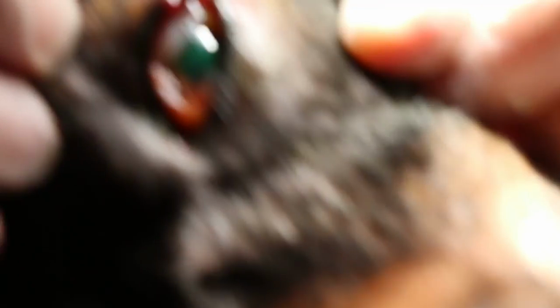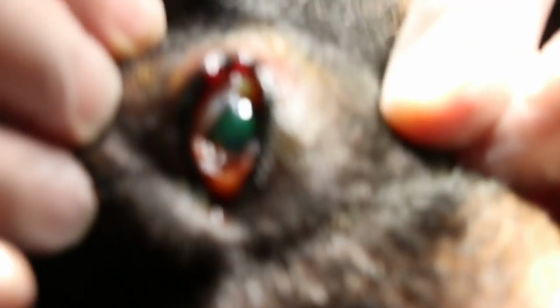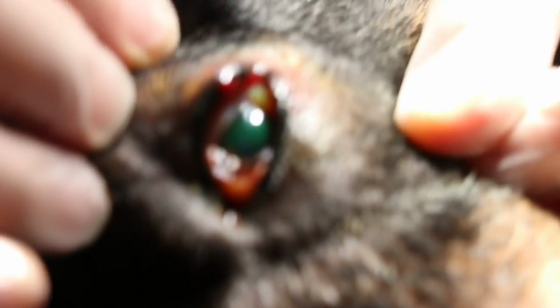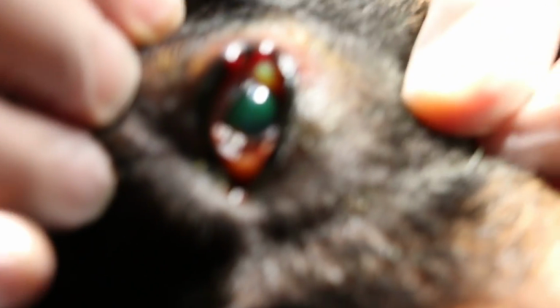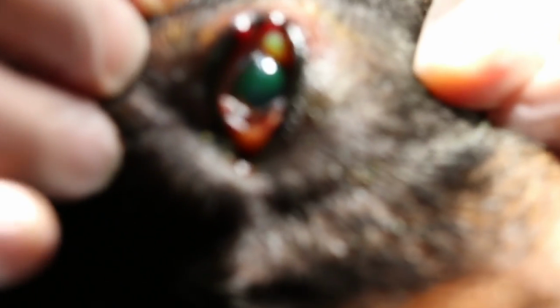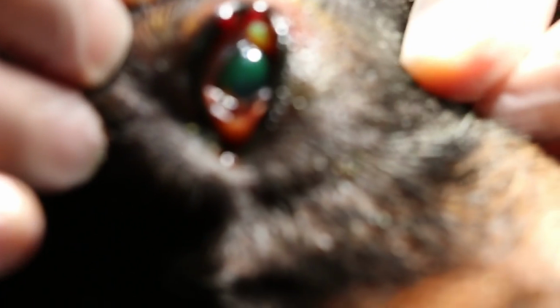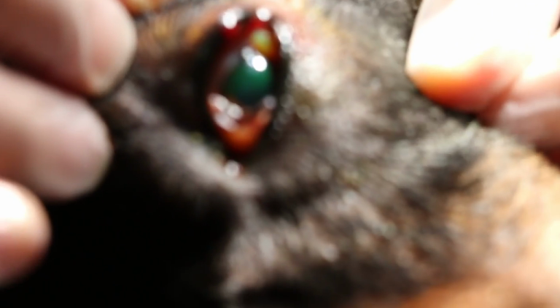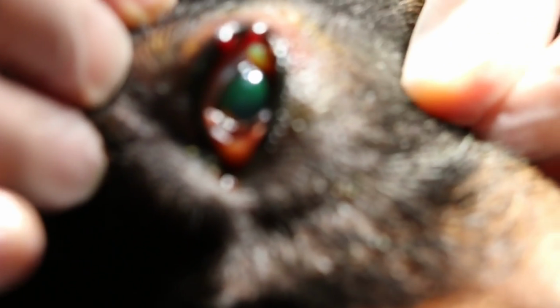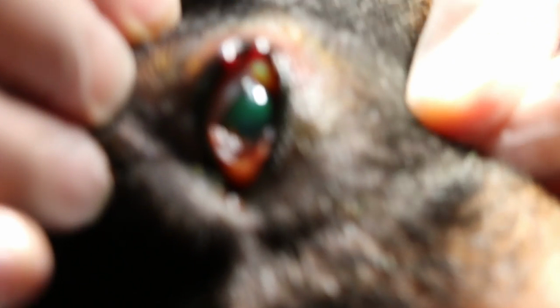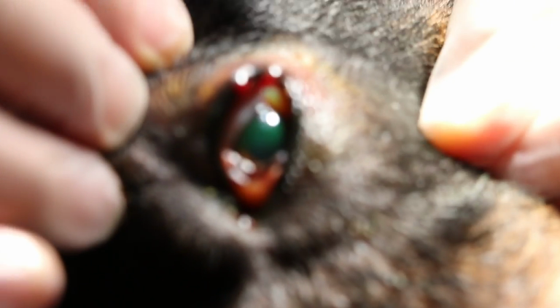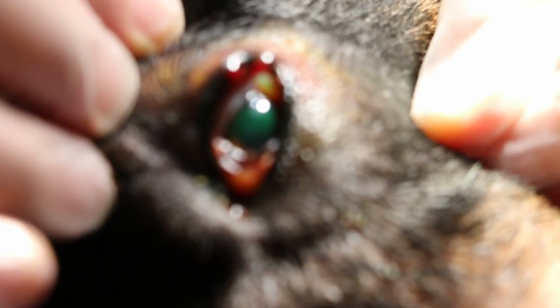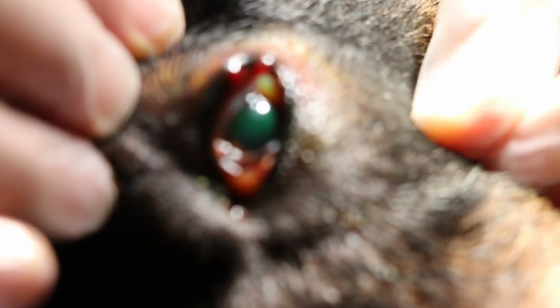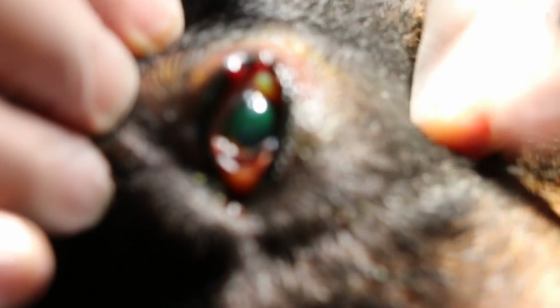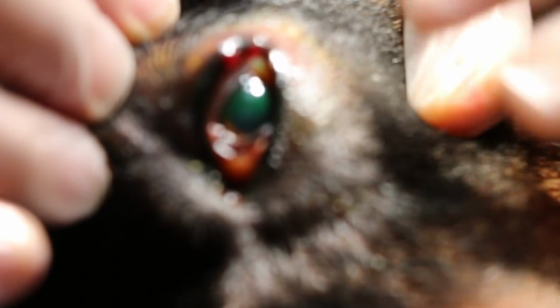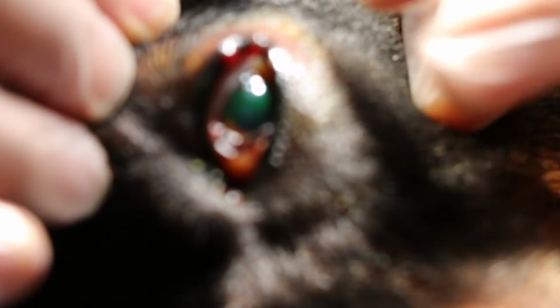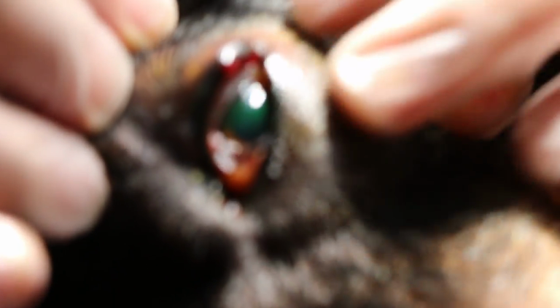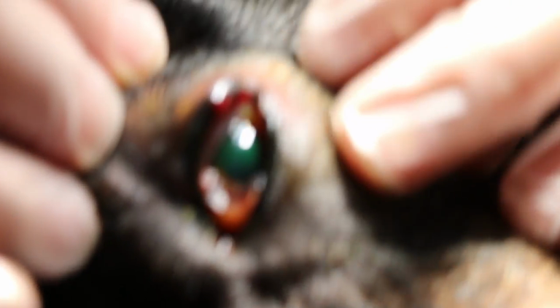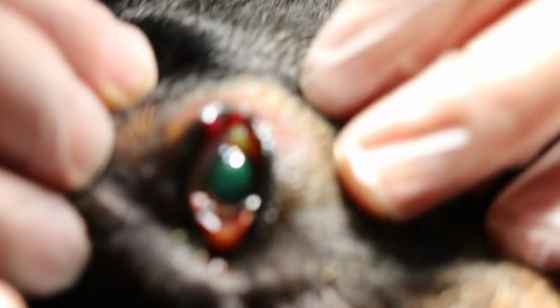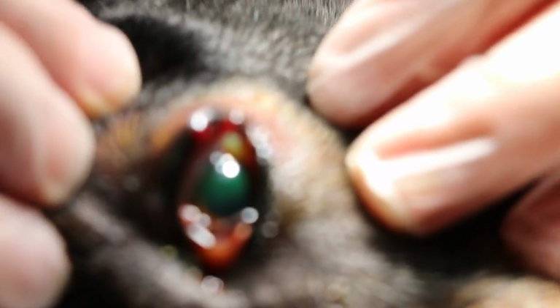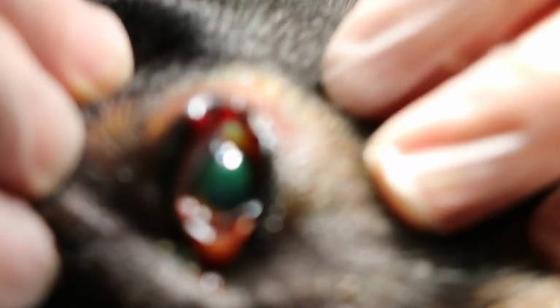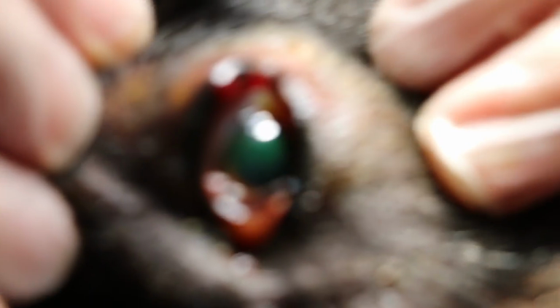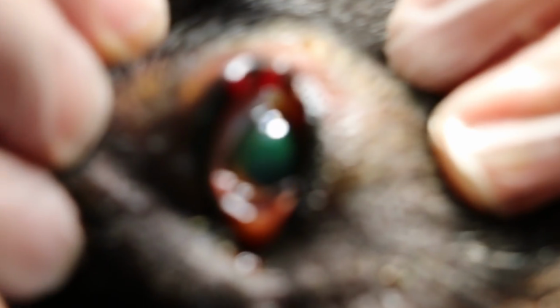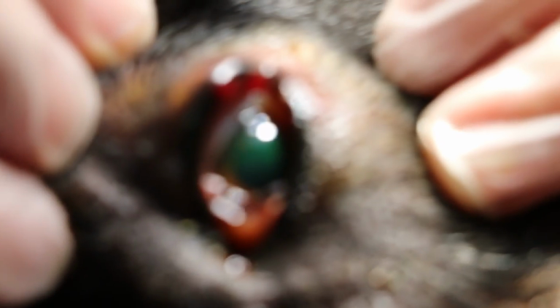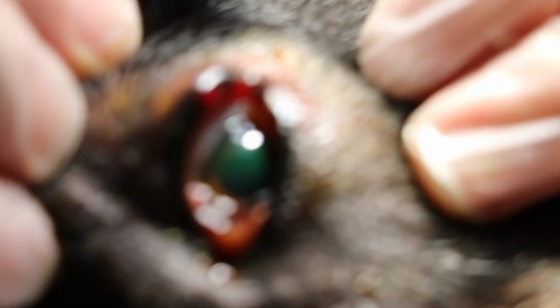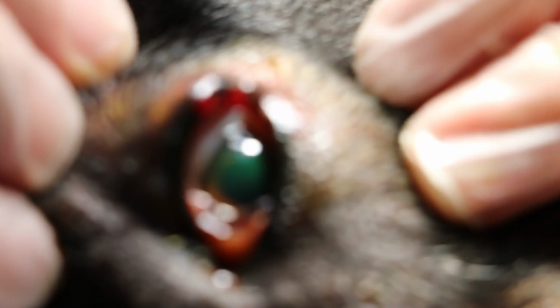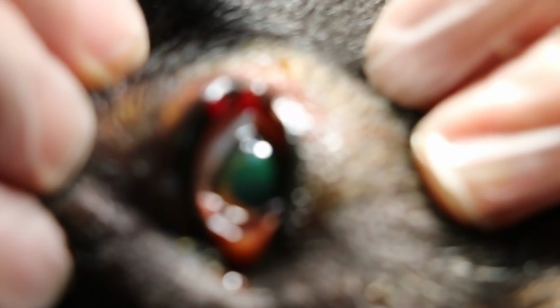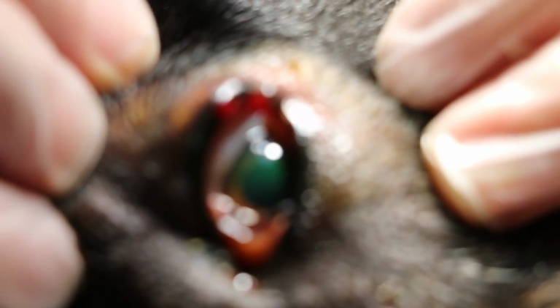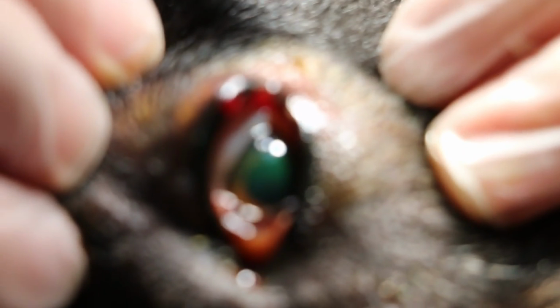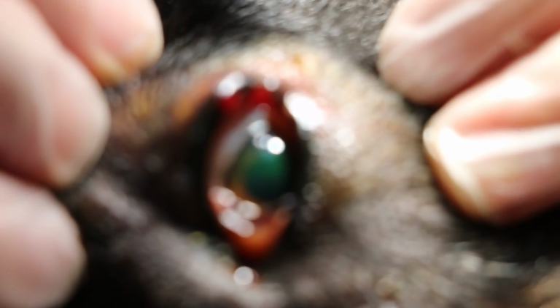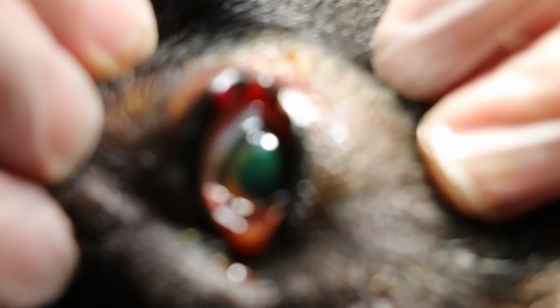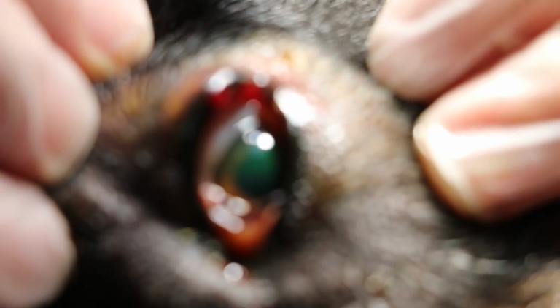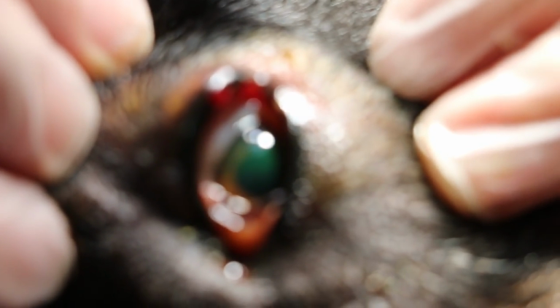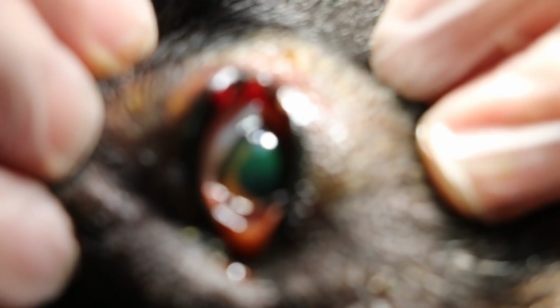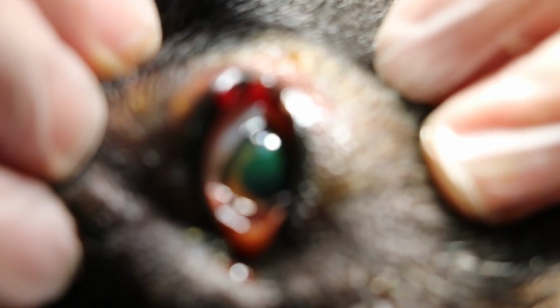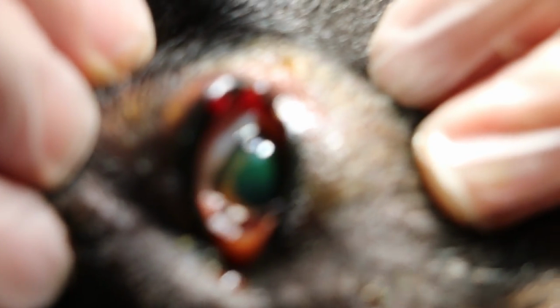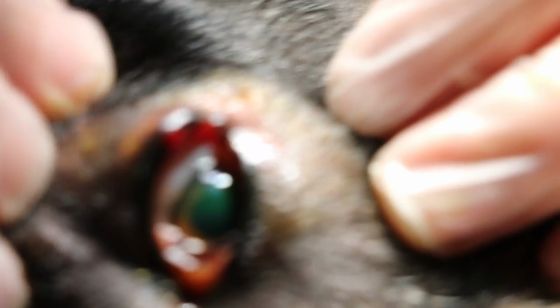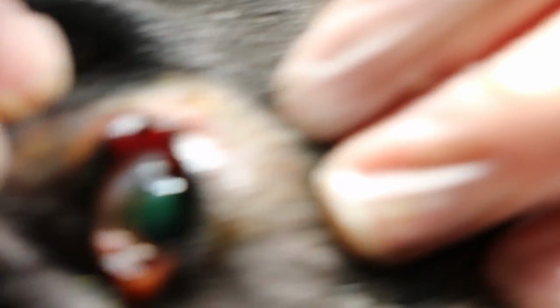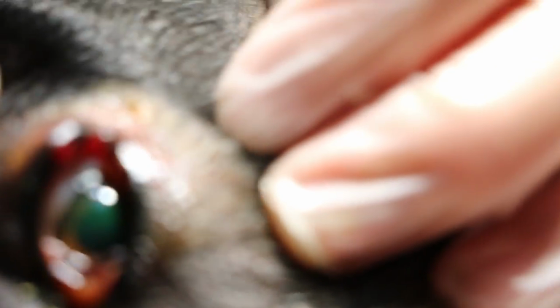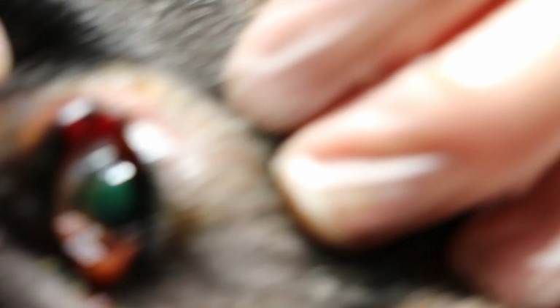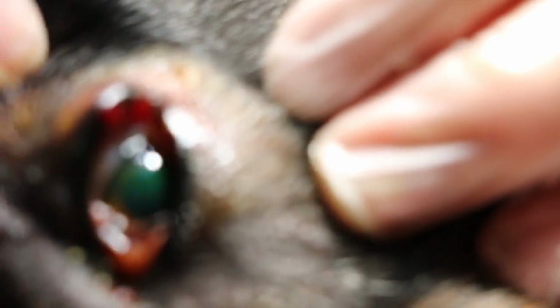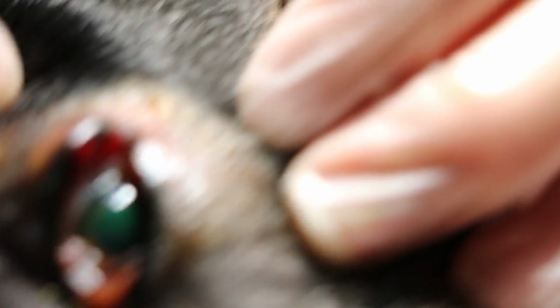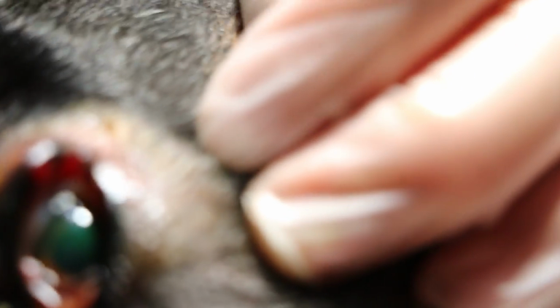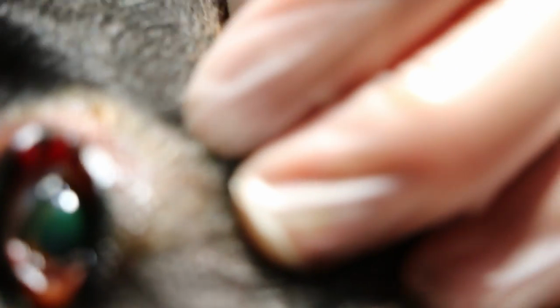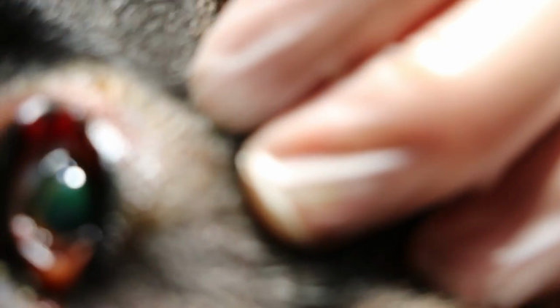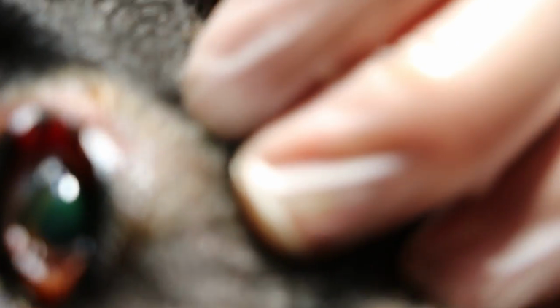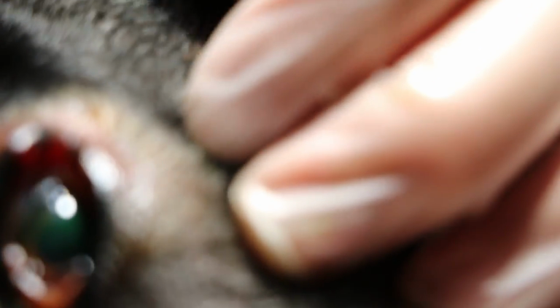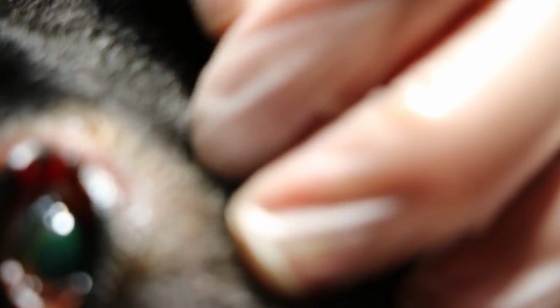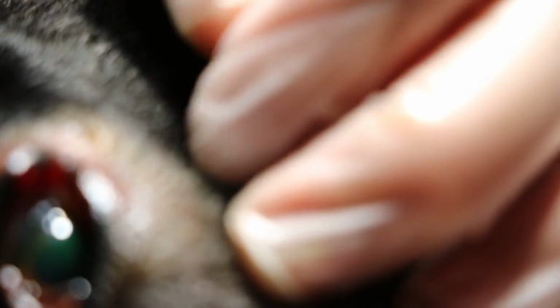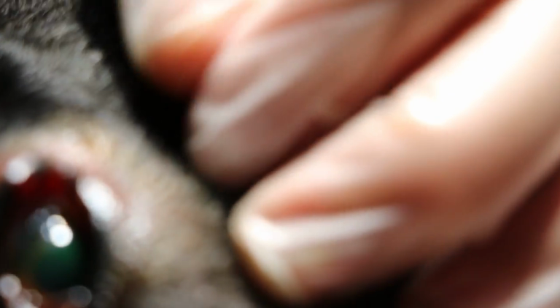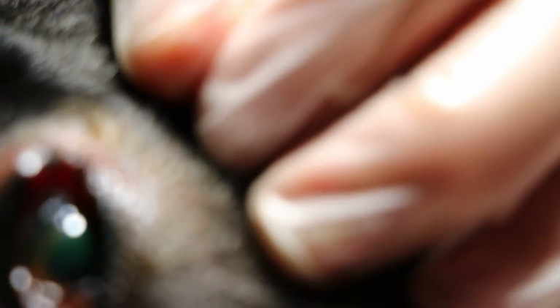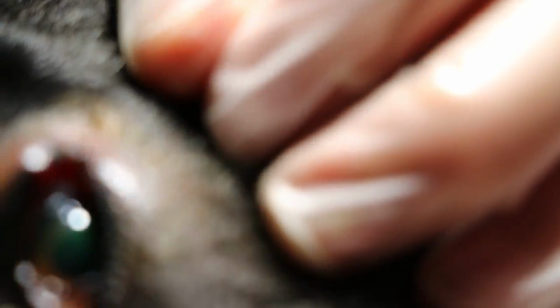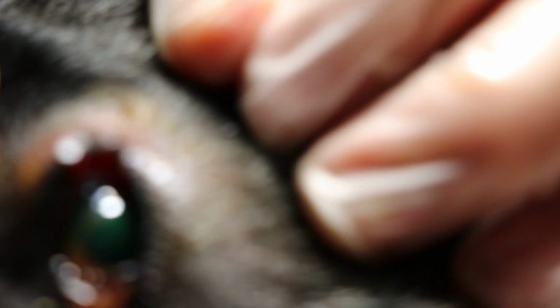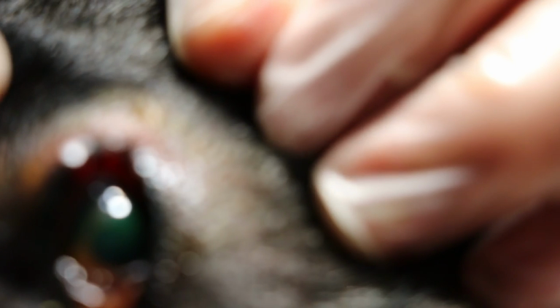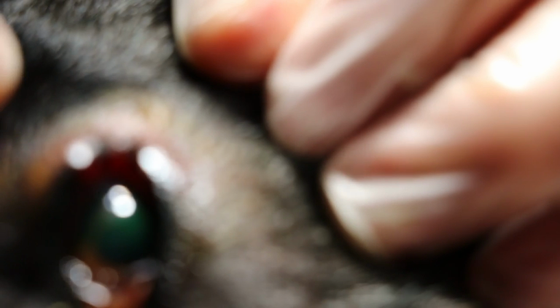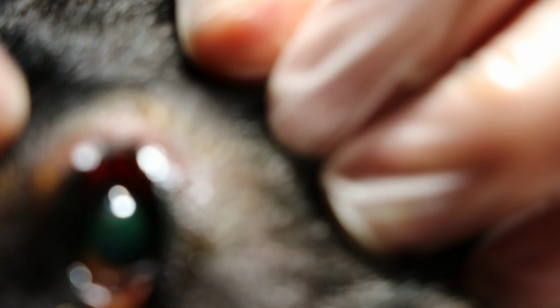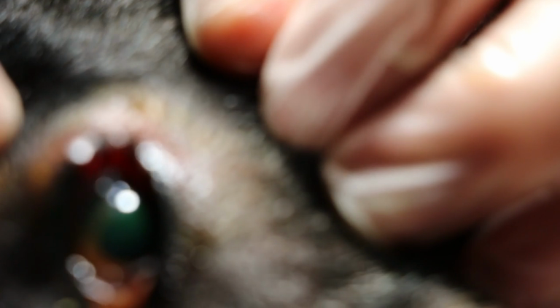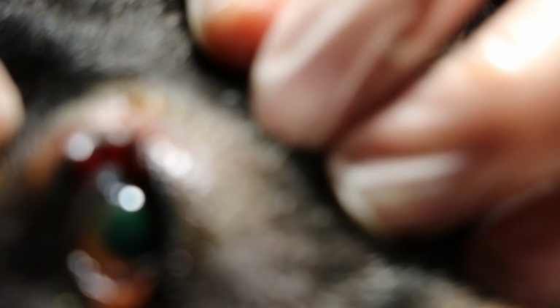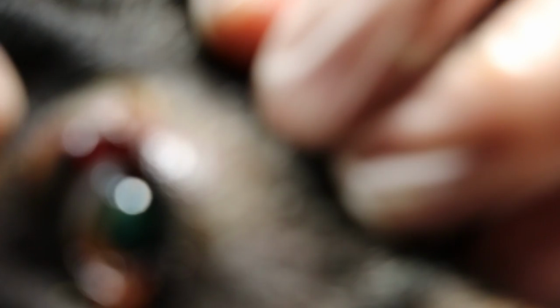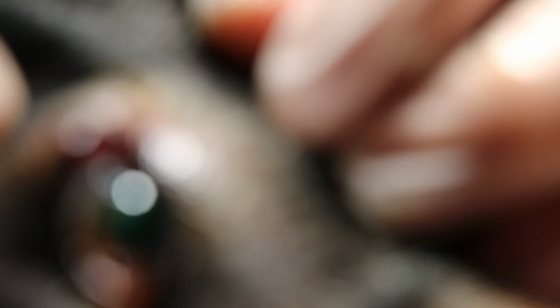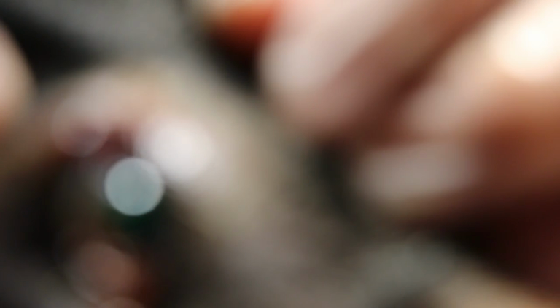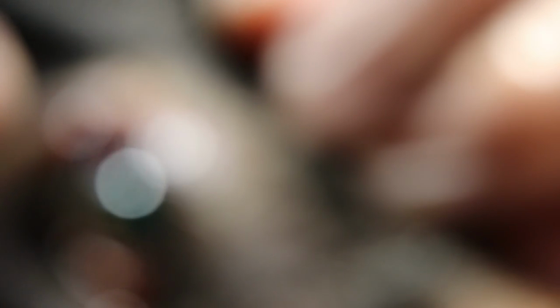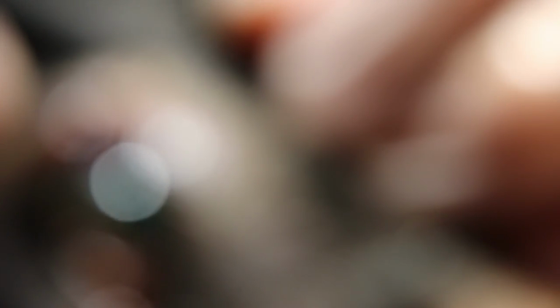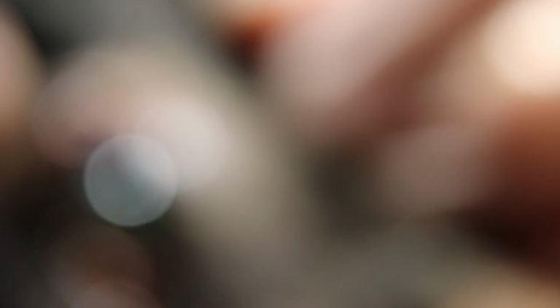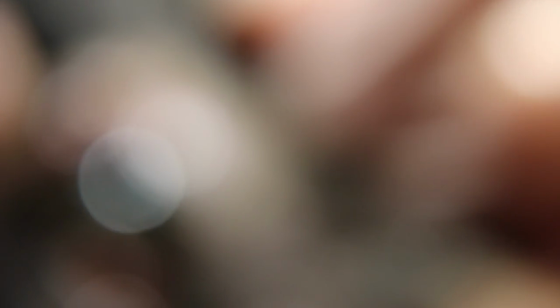You can see that the ulcer is there — a cornea ulcer — and that's why the dog is scratching his eyes.